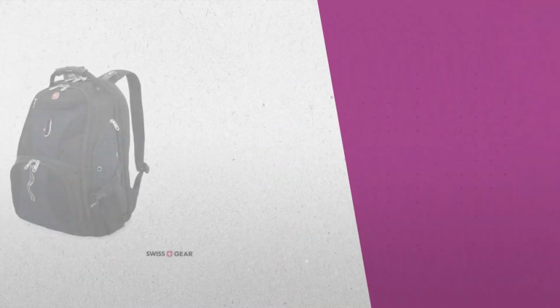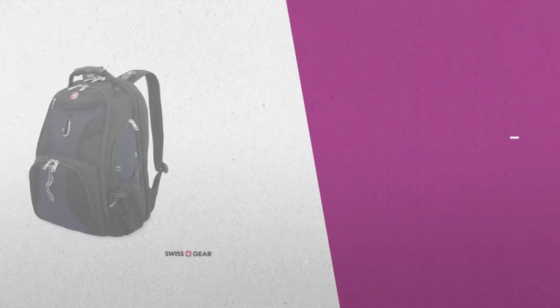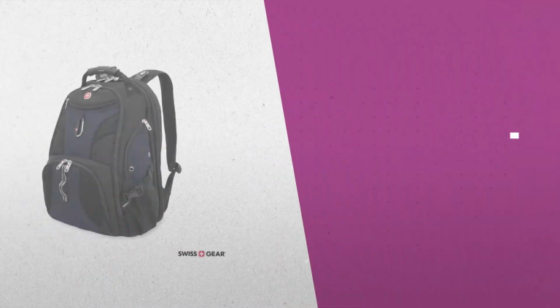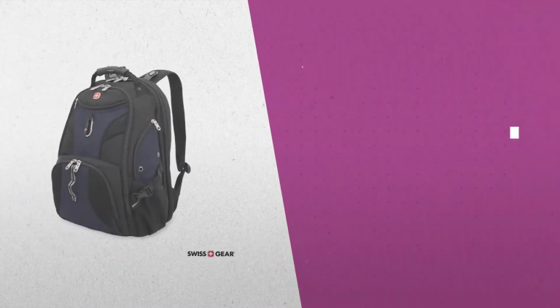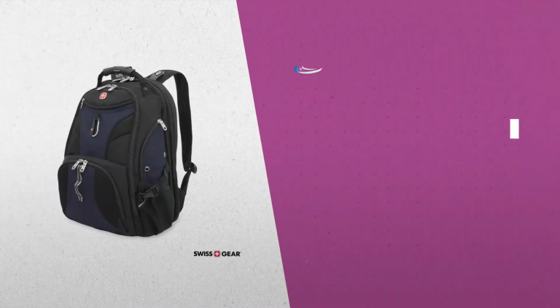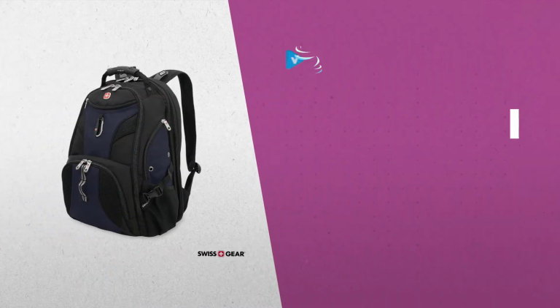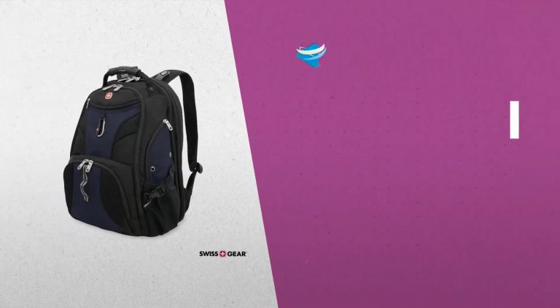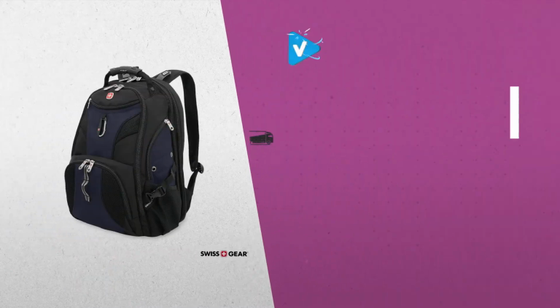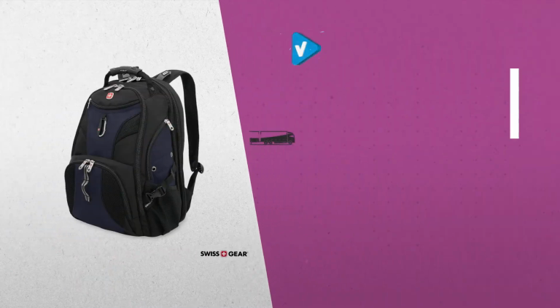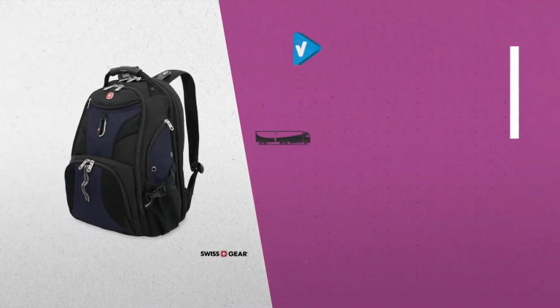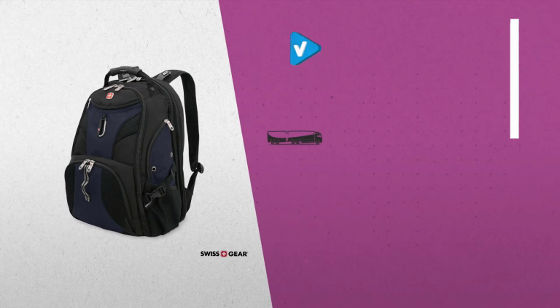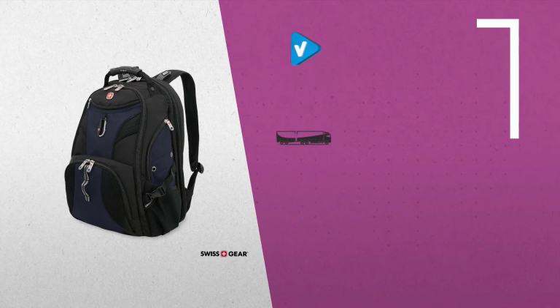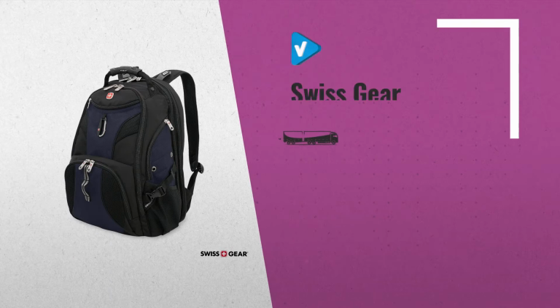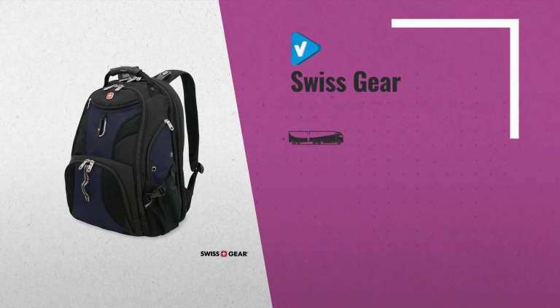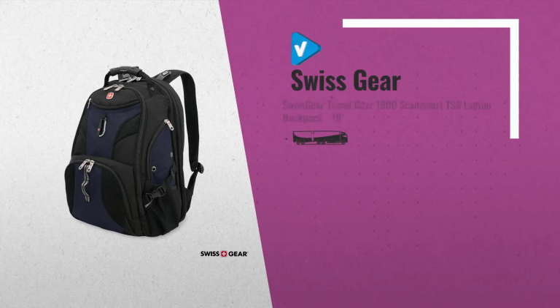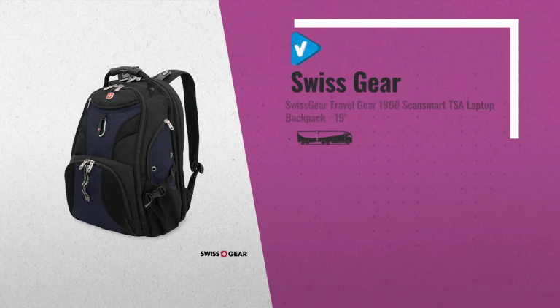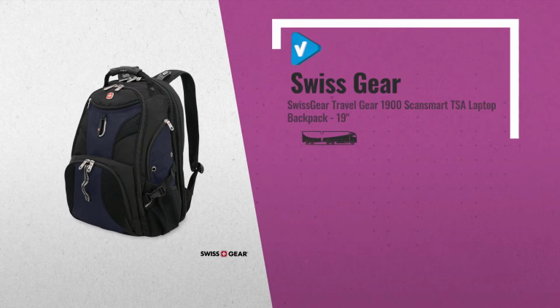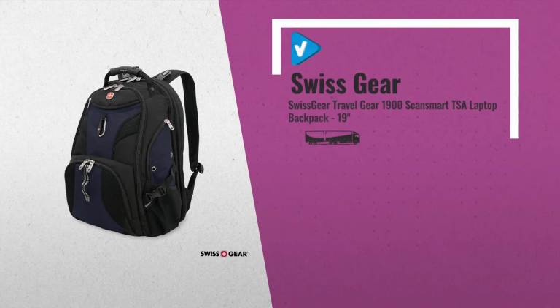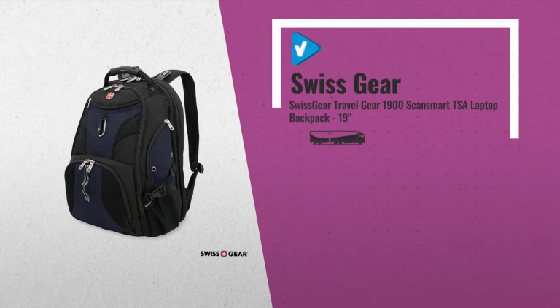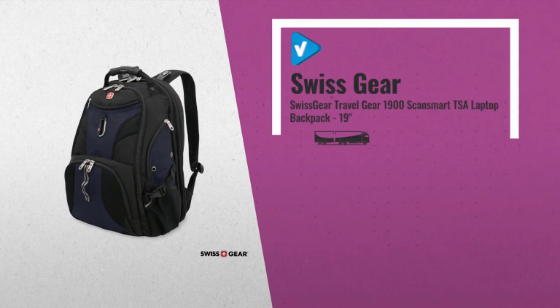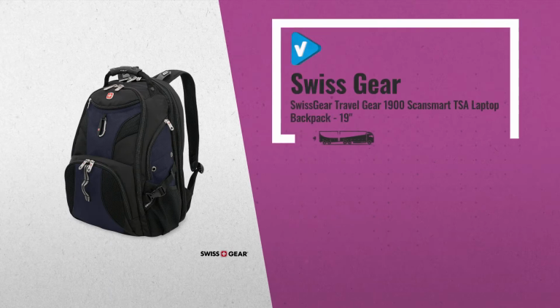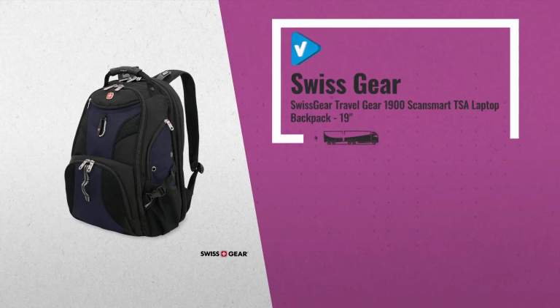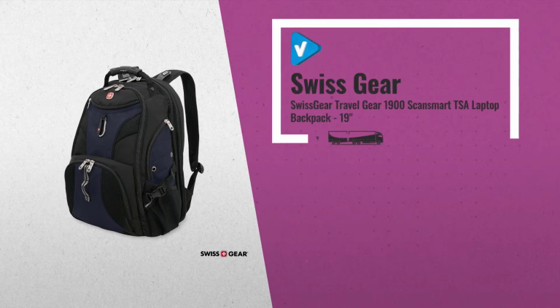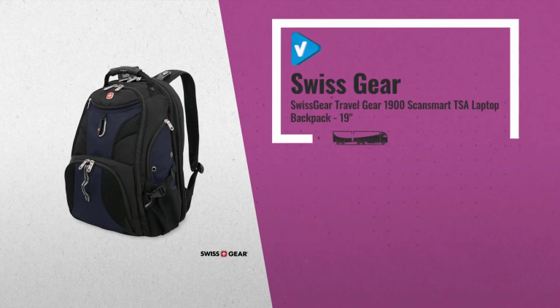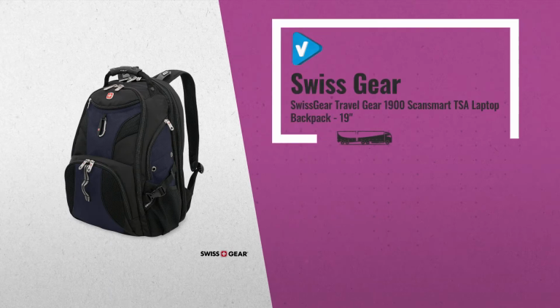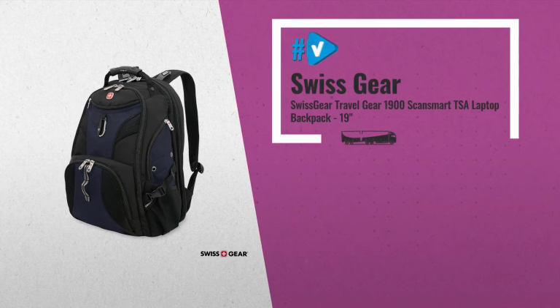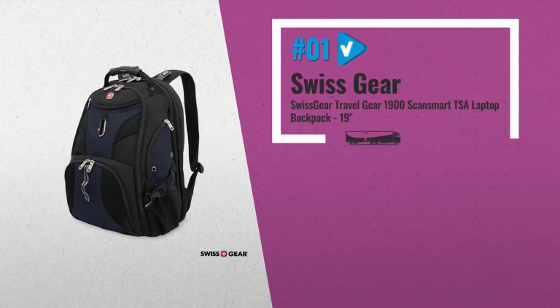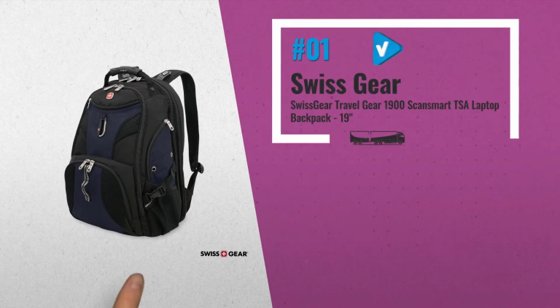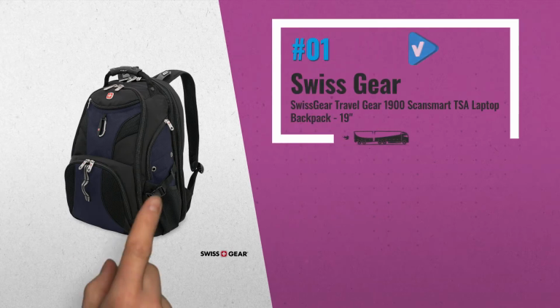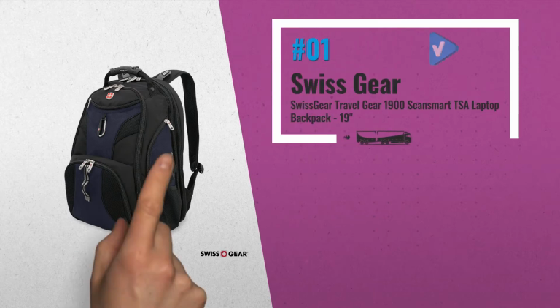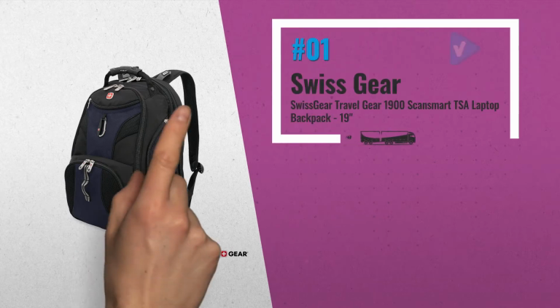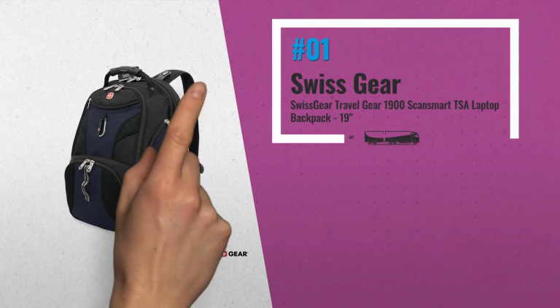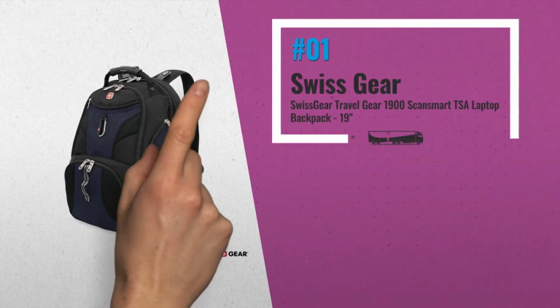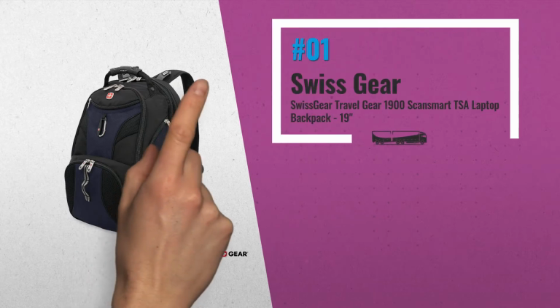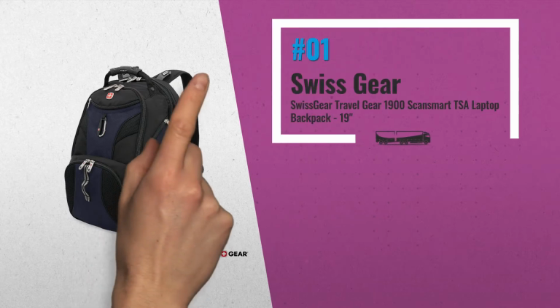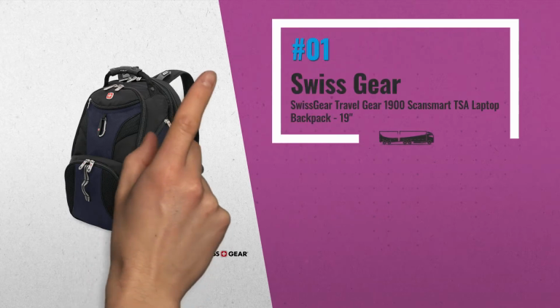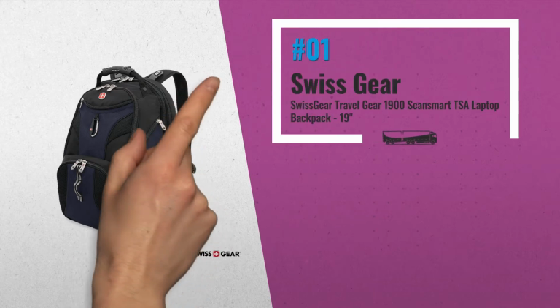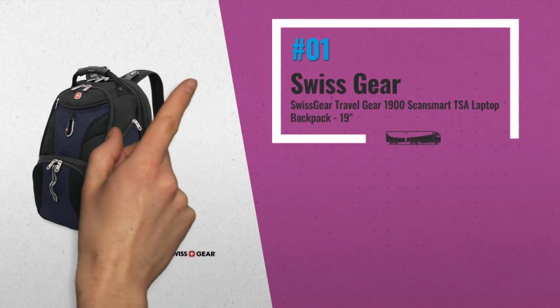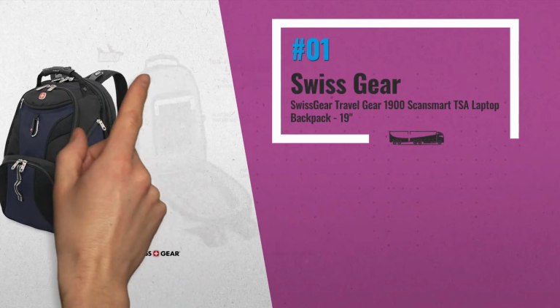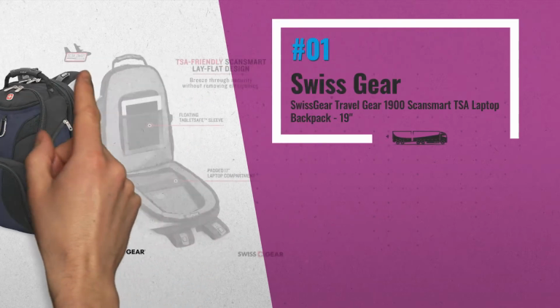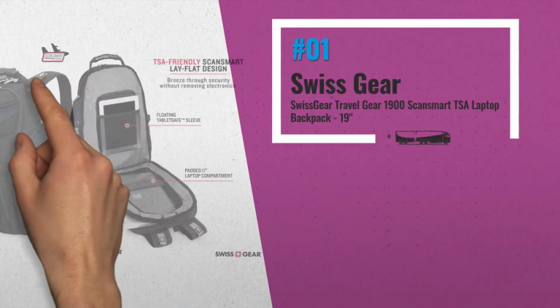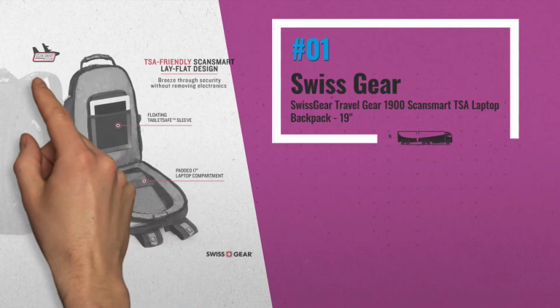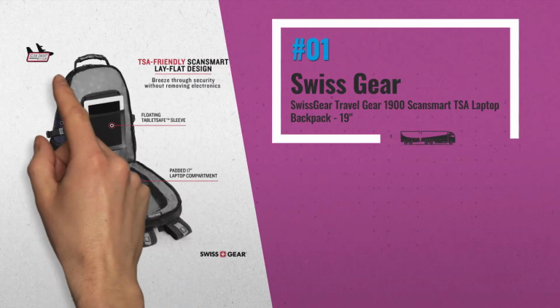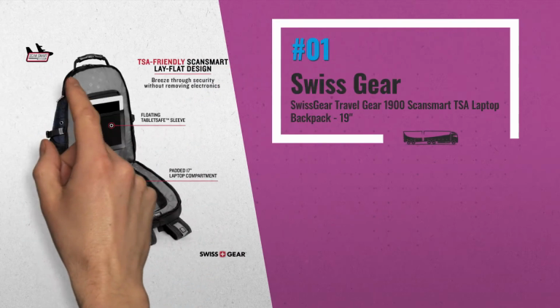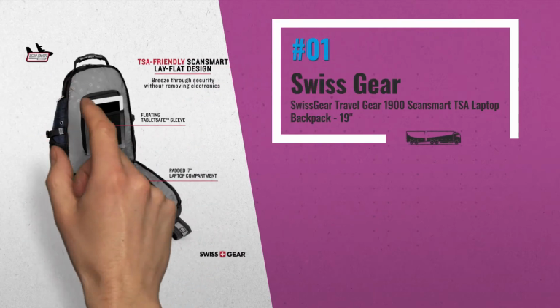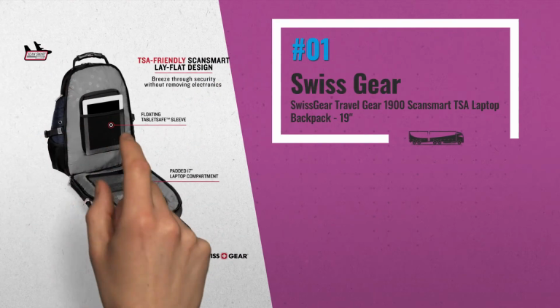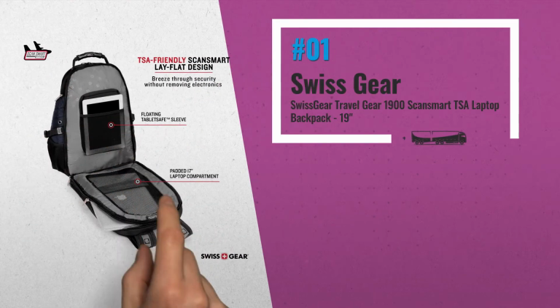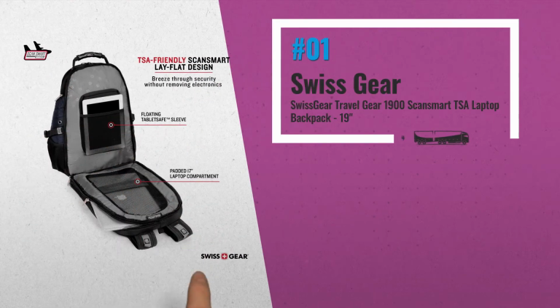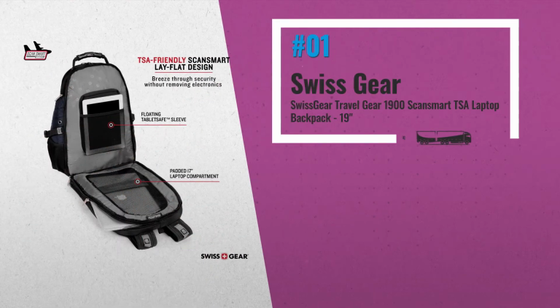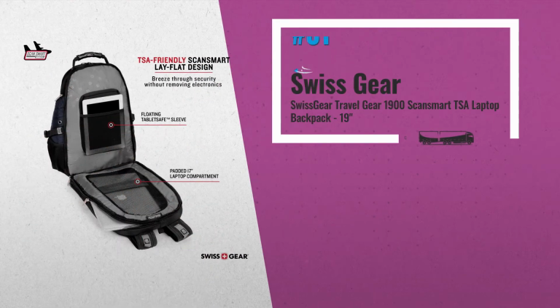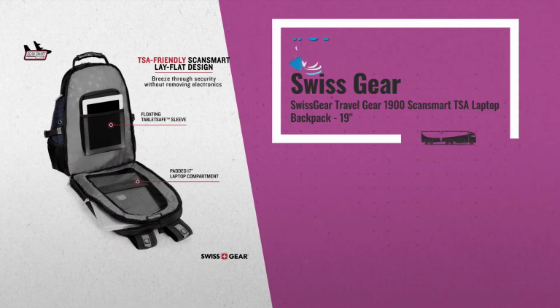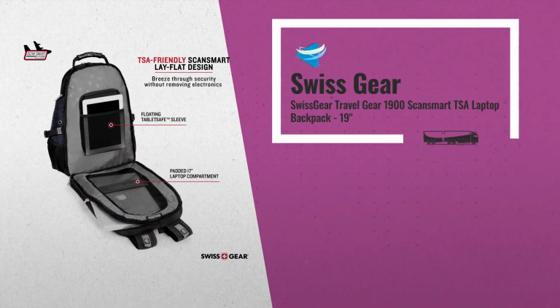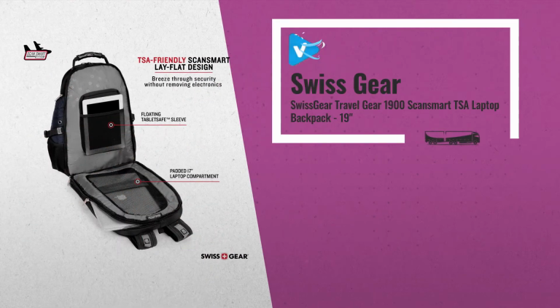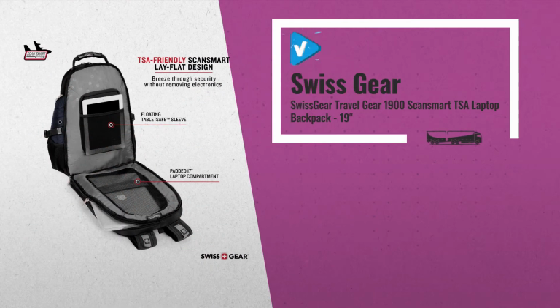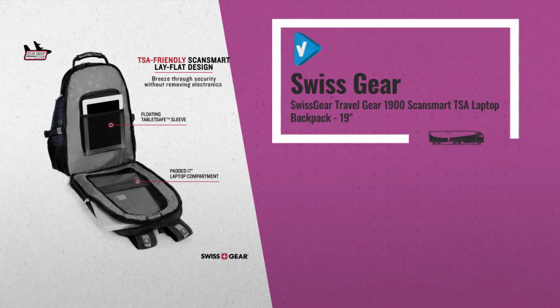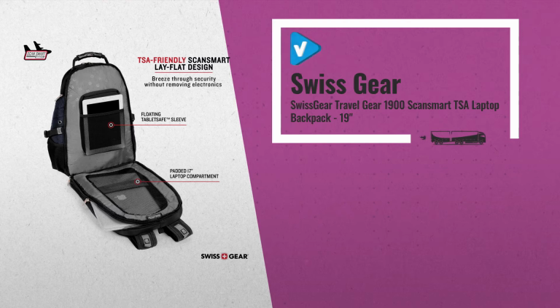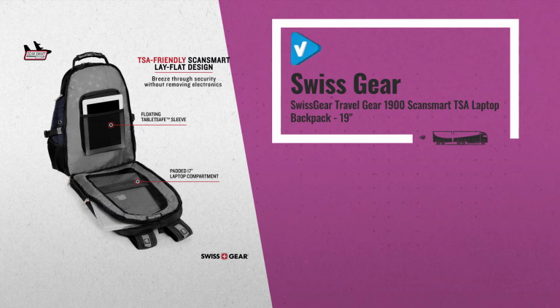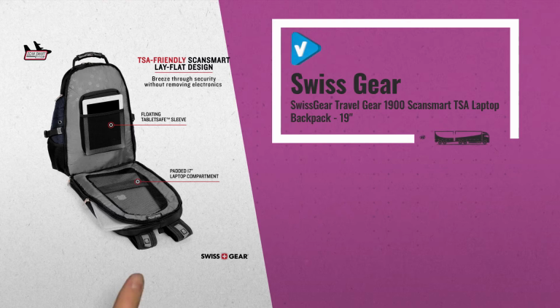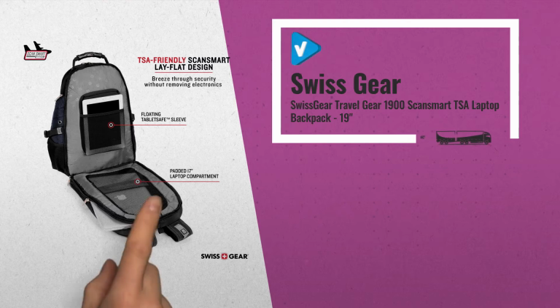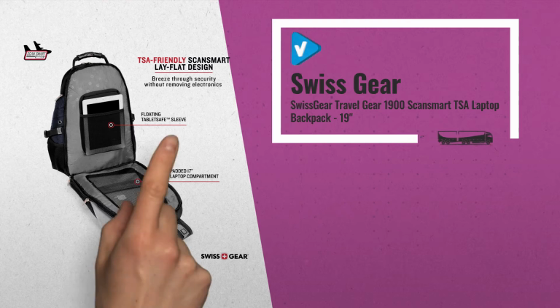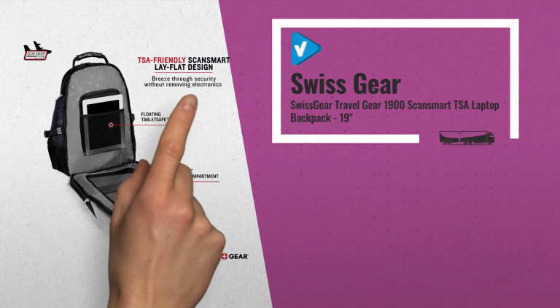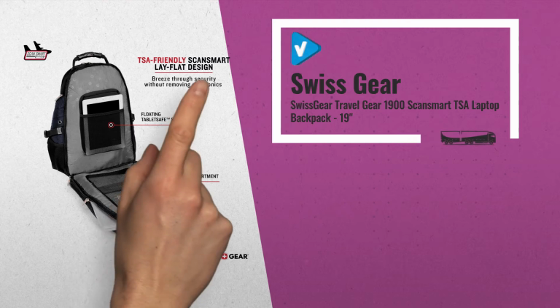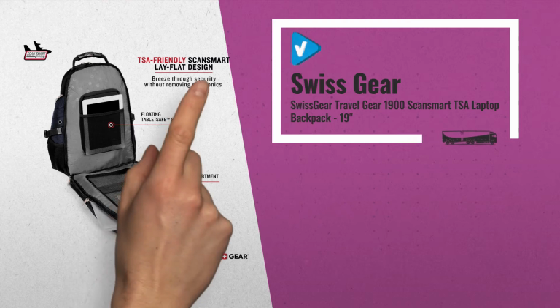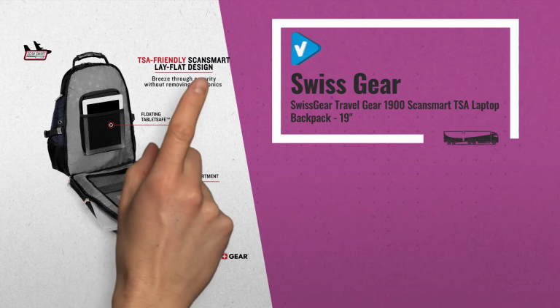Number 1: Pack all of your gear and then some in this extra roomy, full featured laptop backpack by Swissgear.